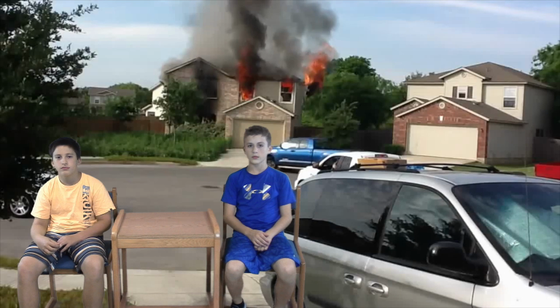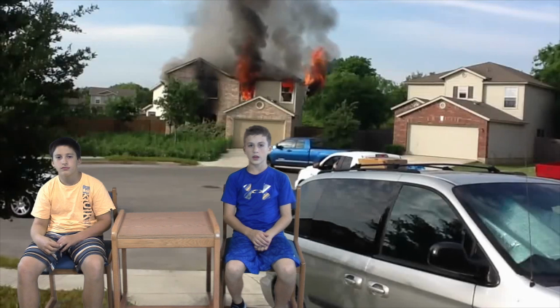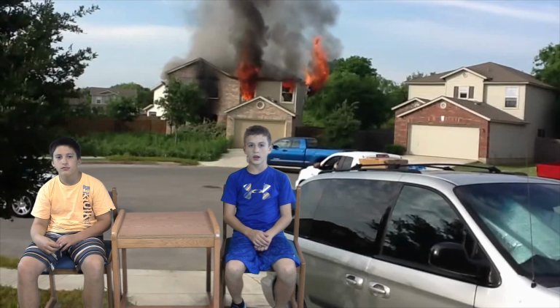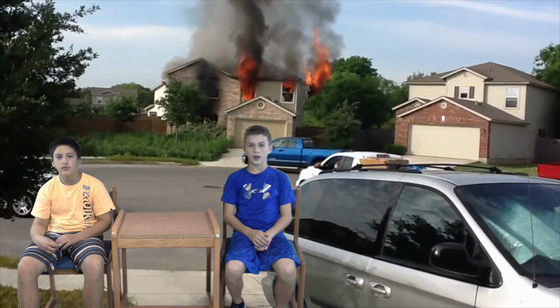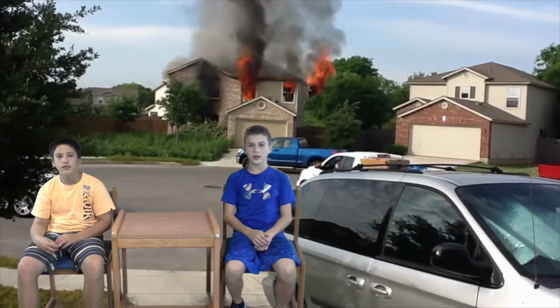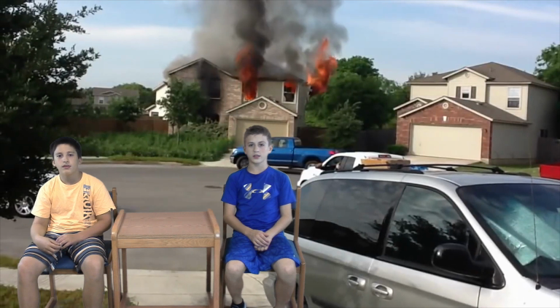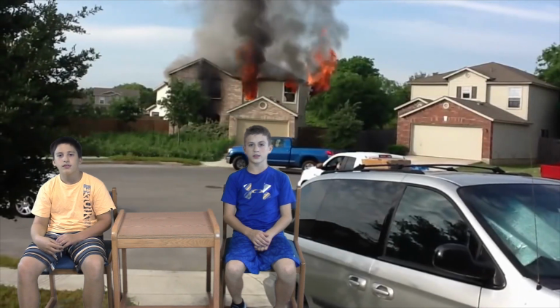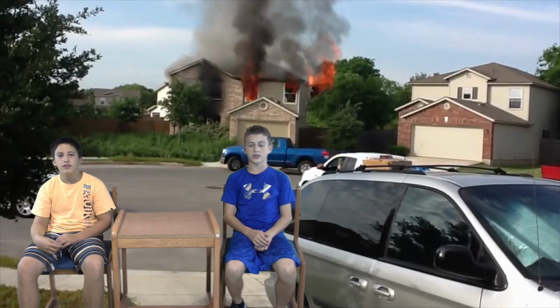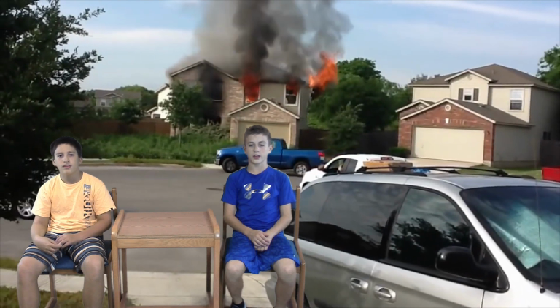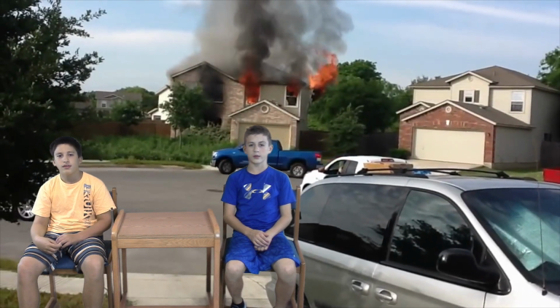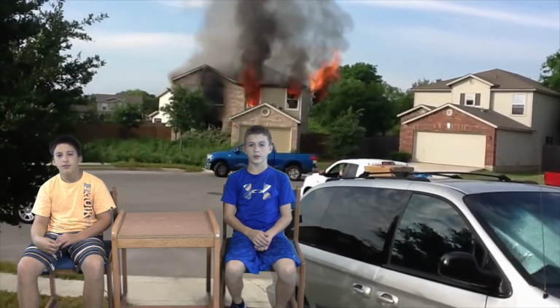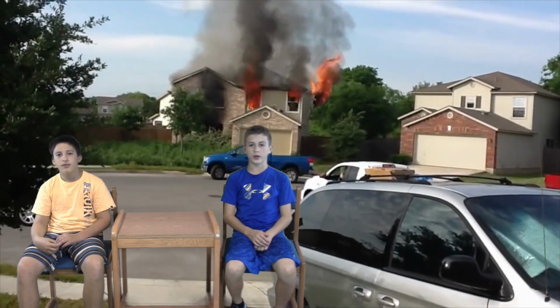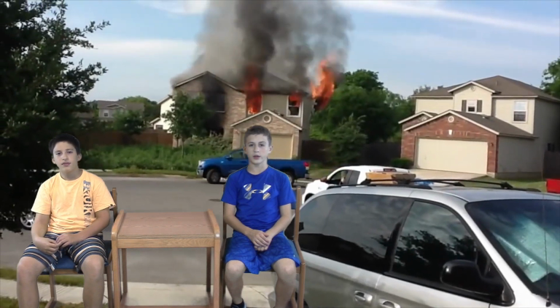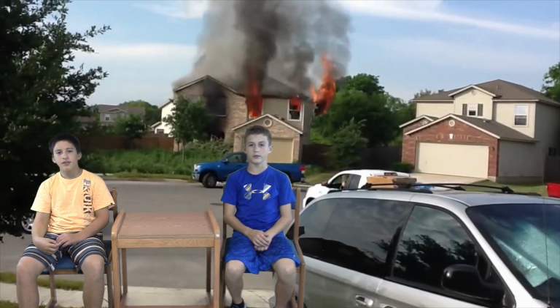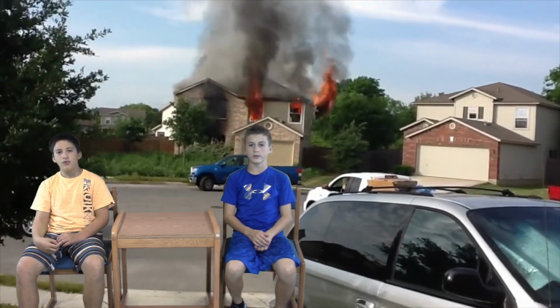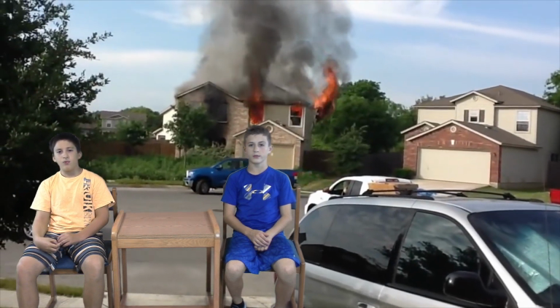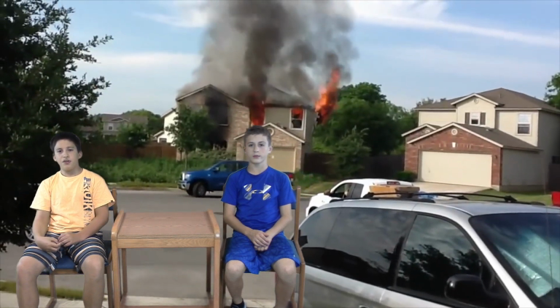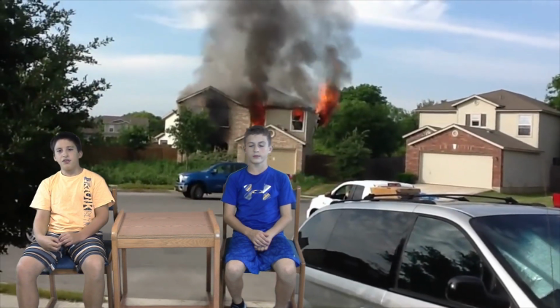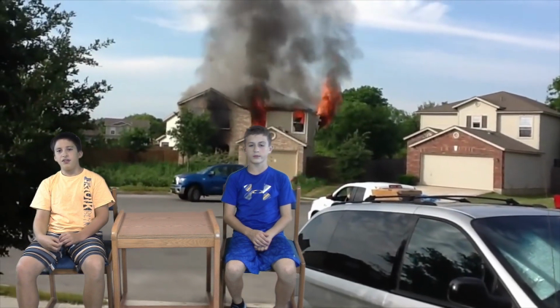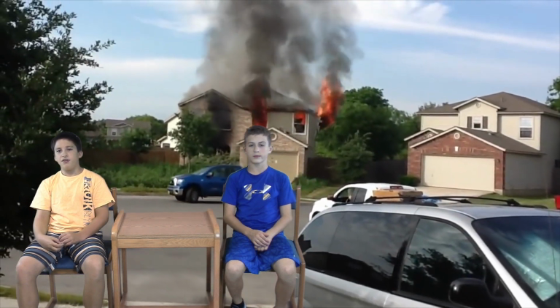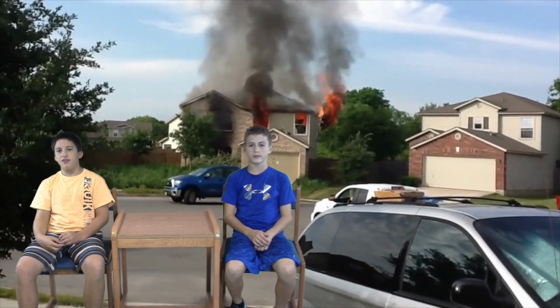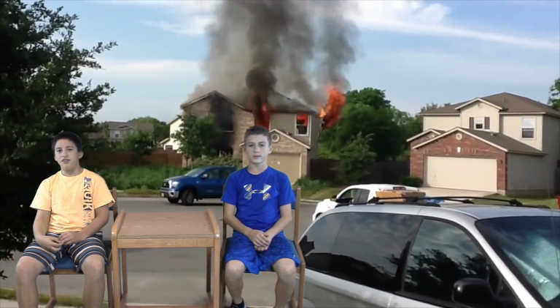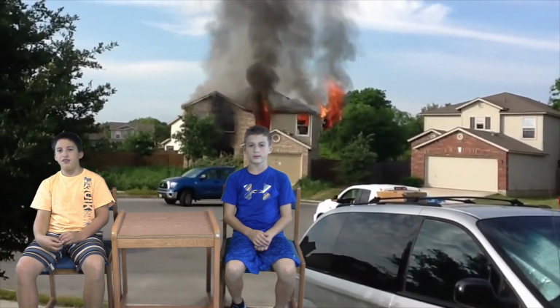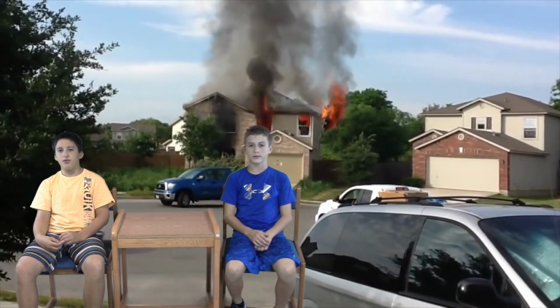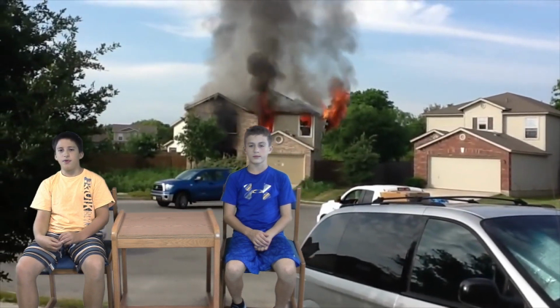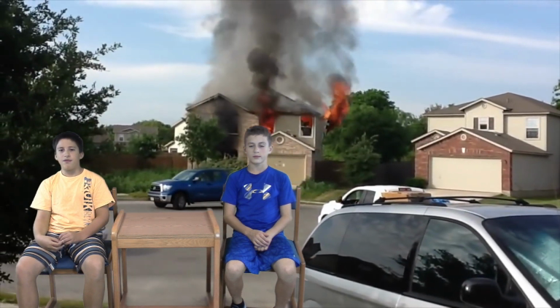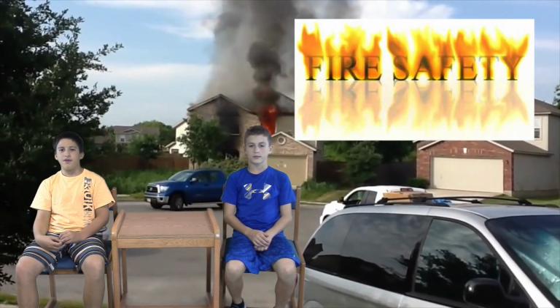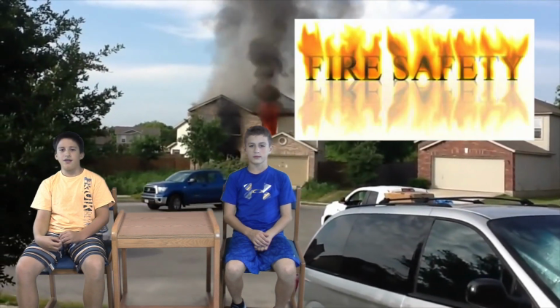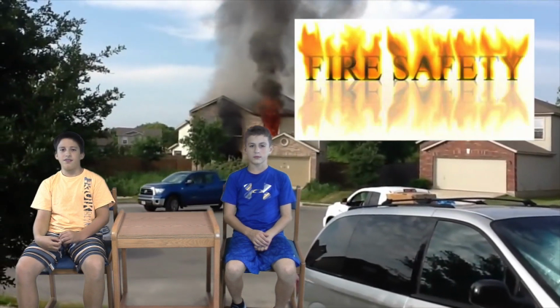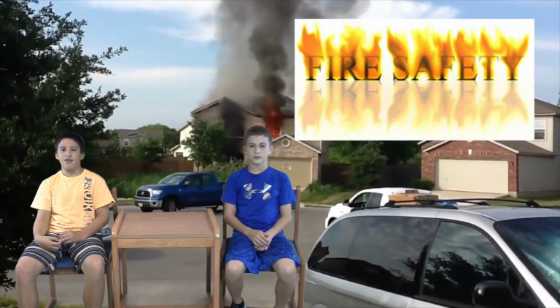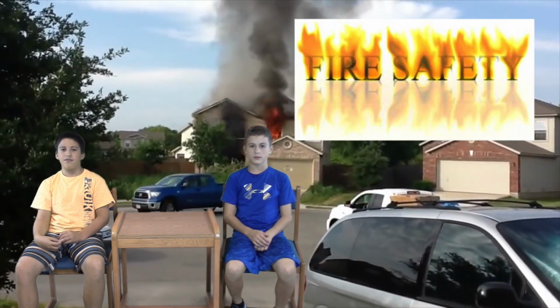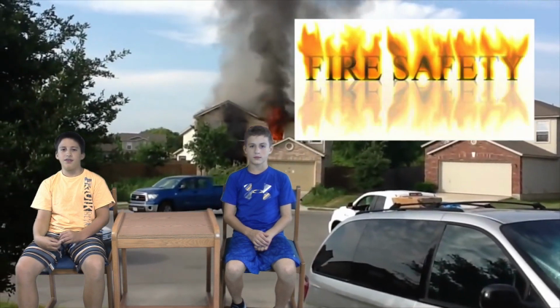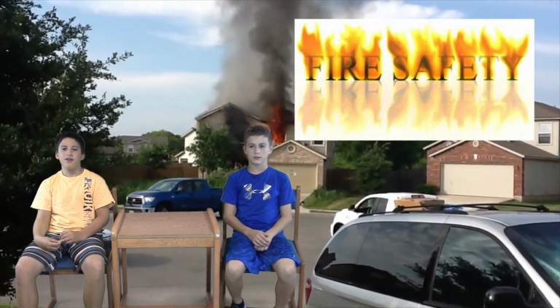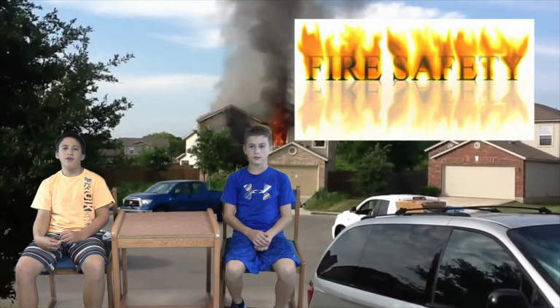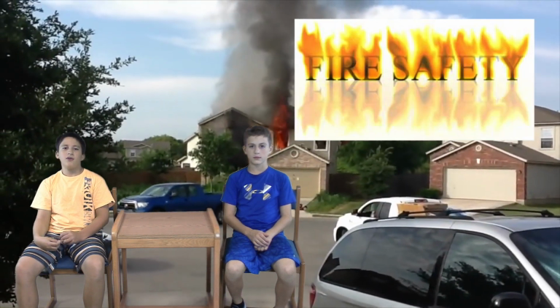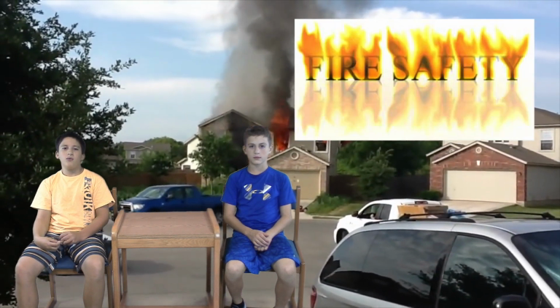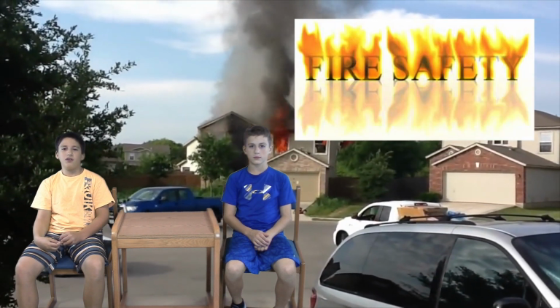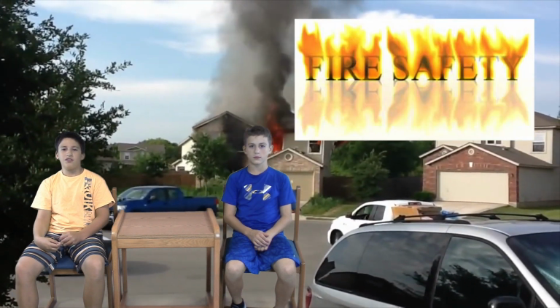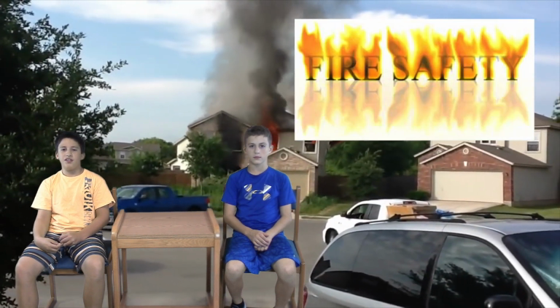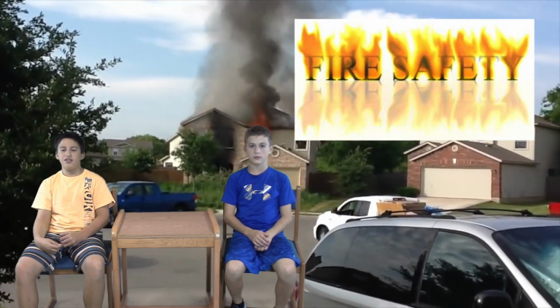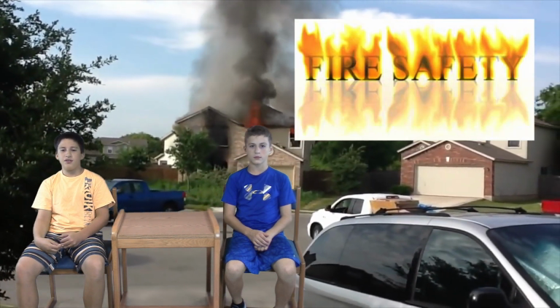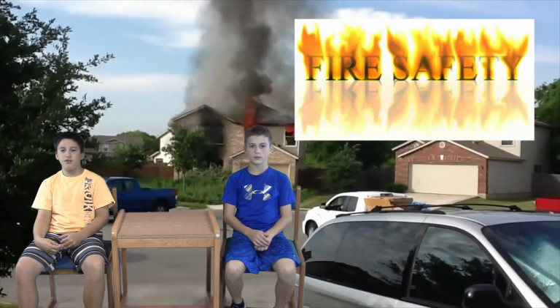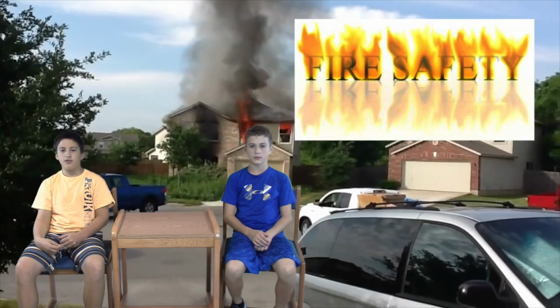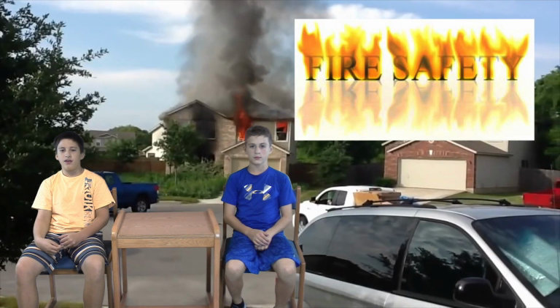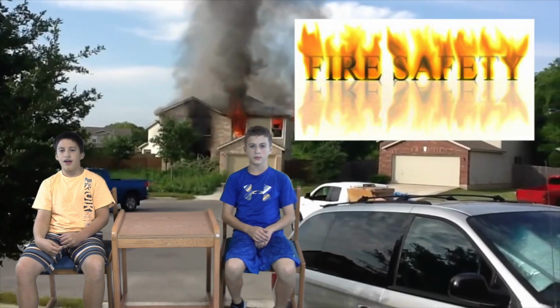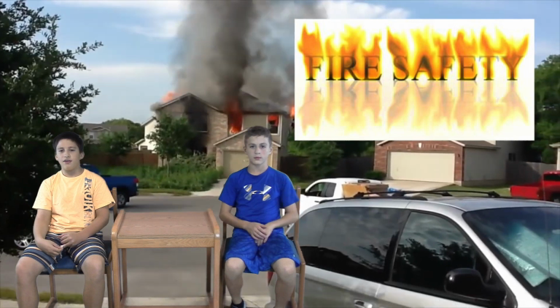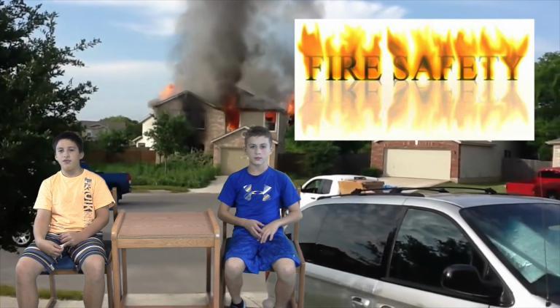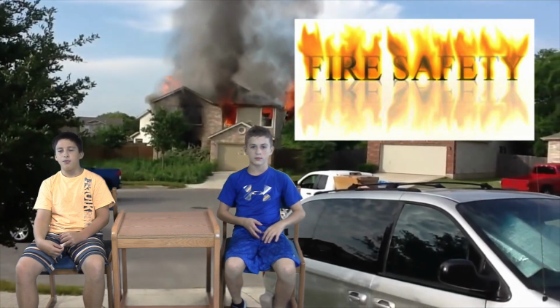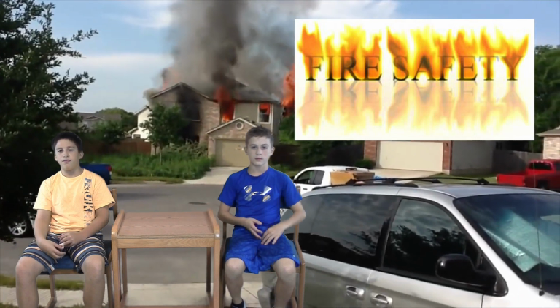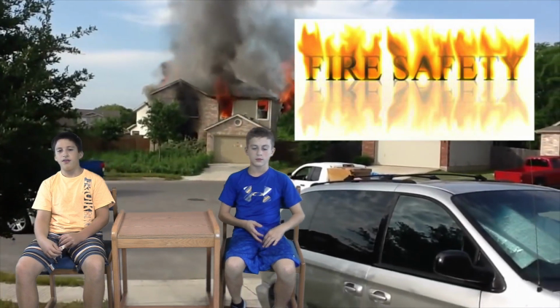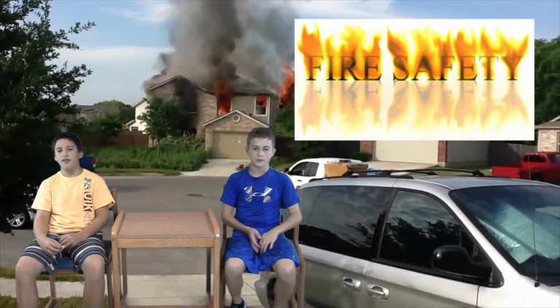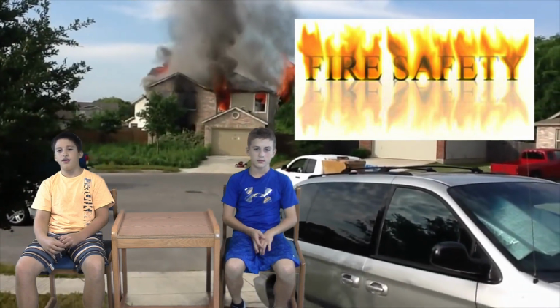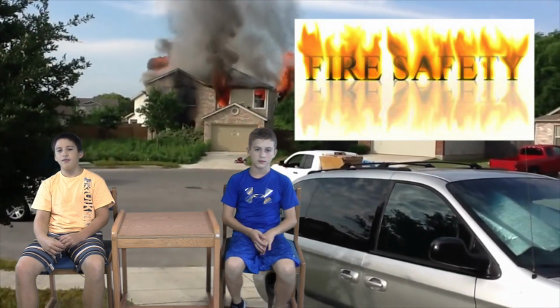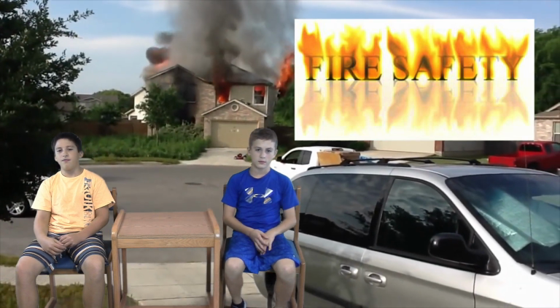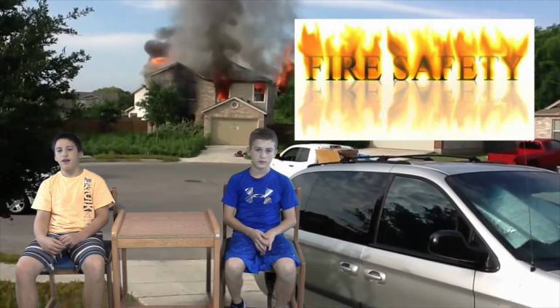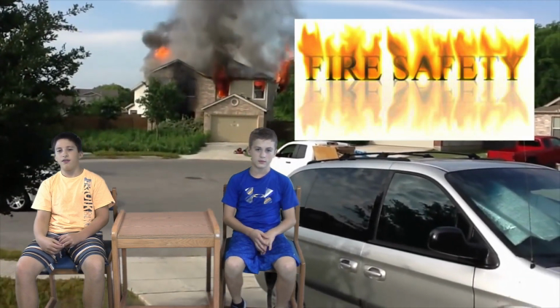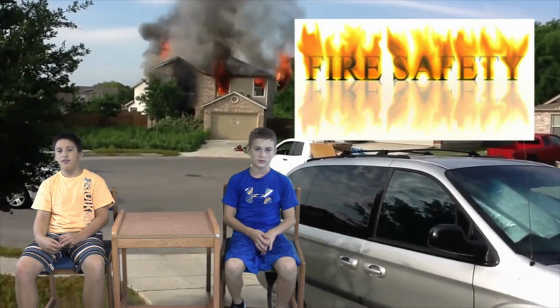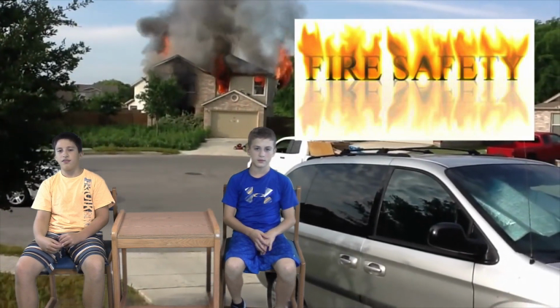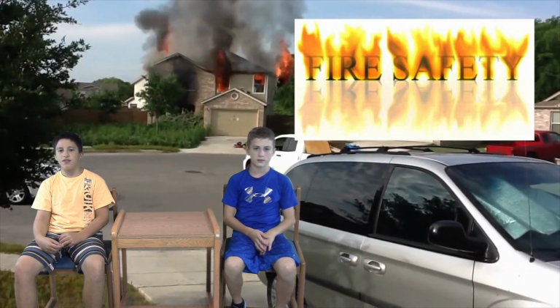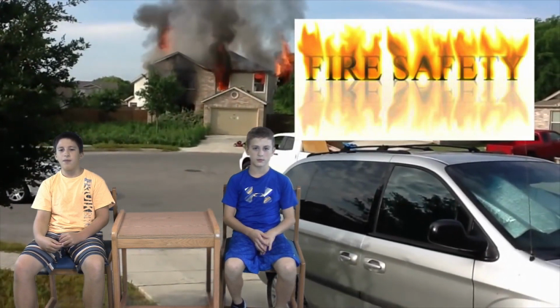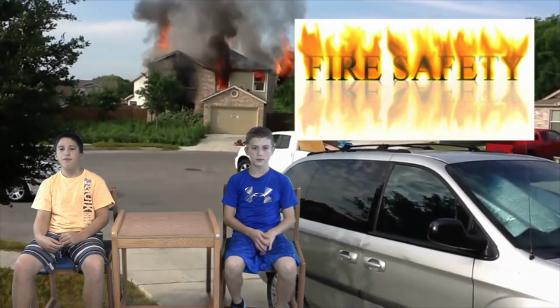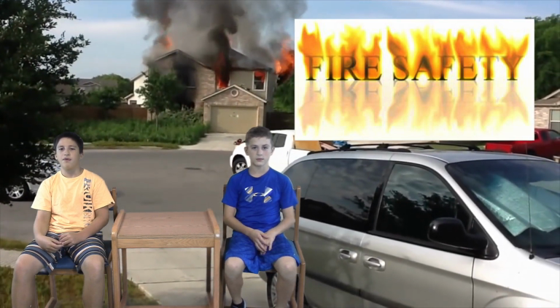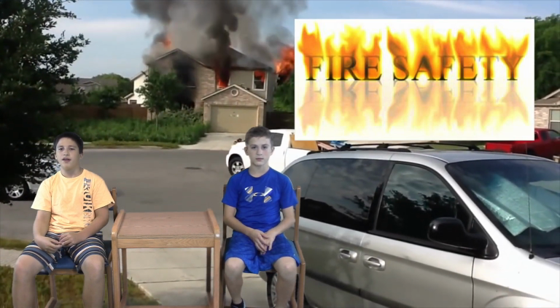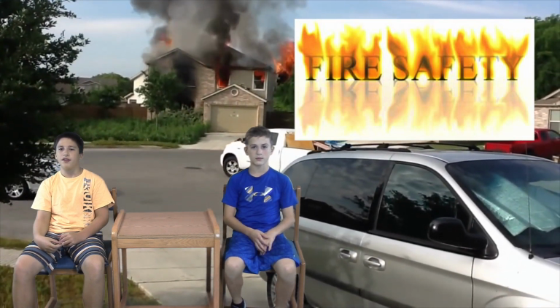Hi, this is Teddy and Brandon. We are here to teach you about fire safety. We are teaching you how to prevent fires and stop a fire.